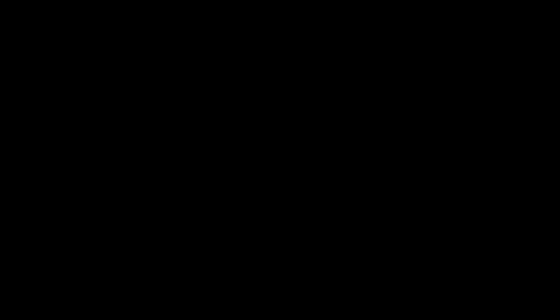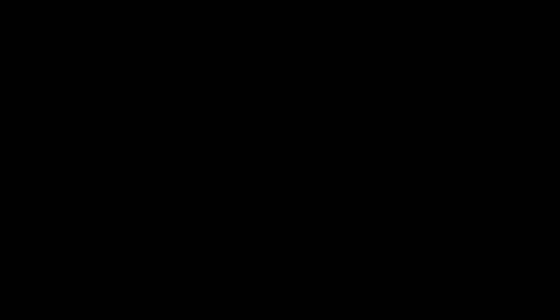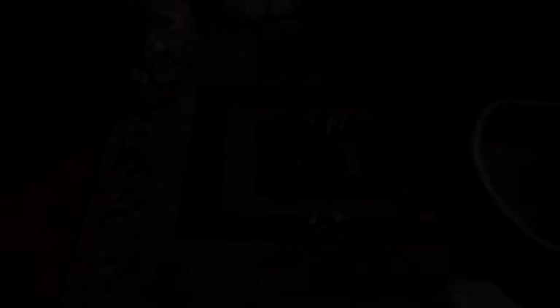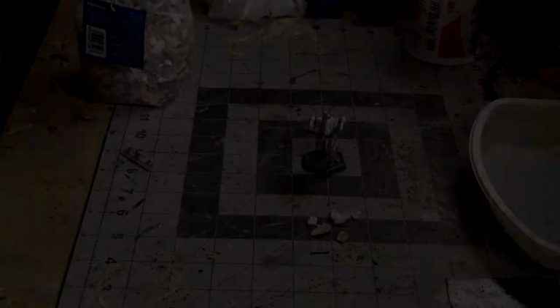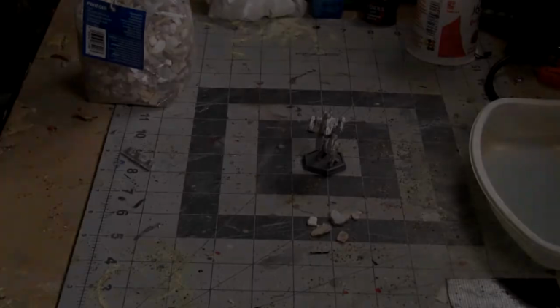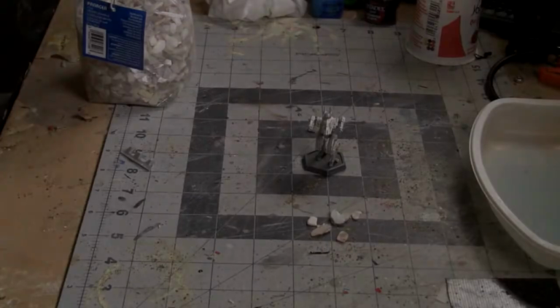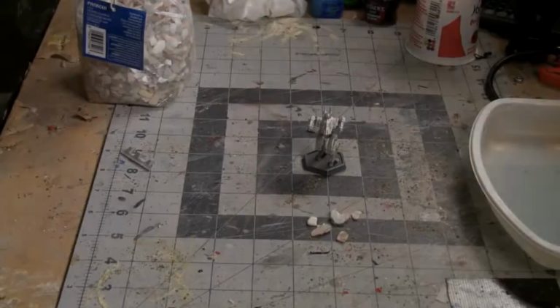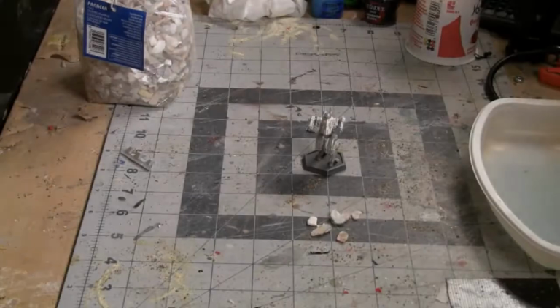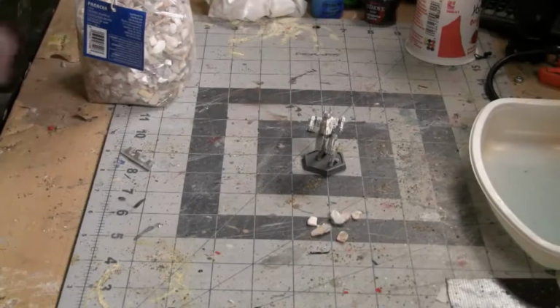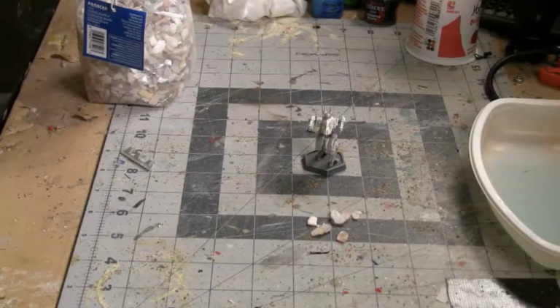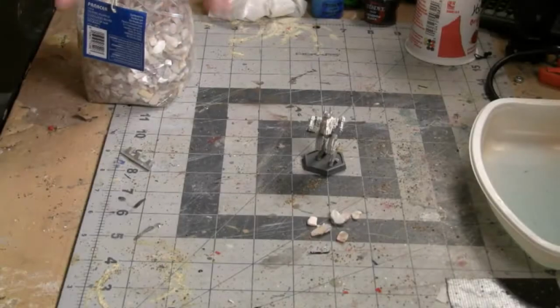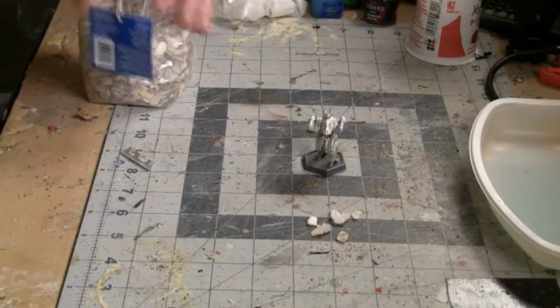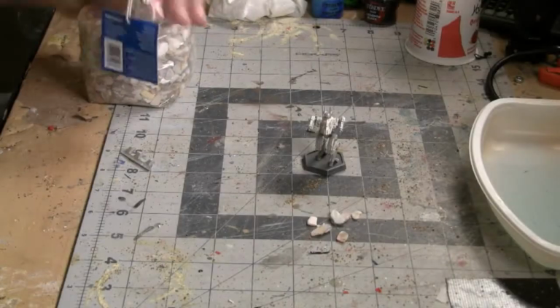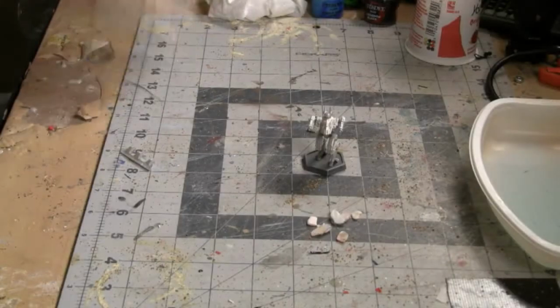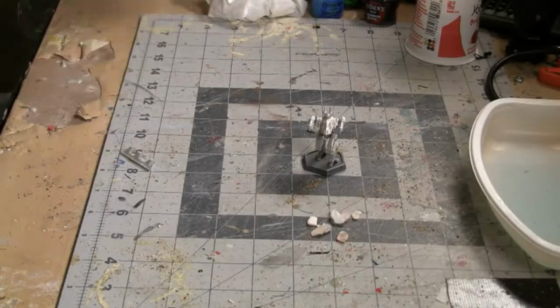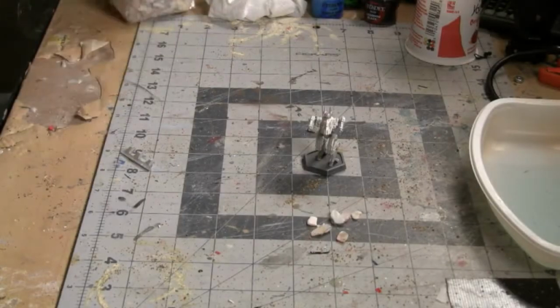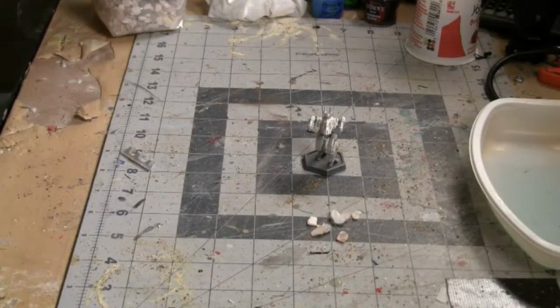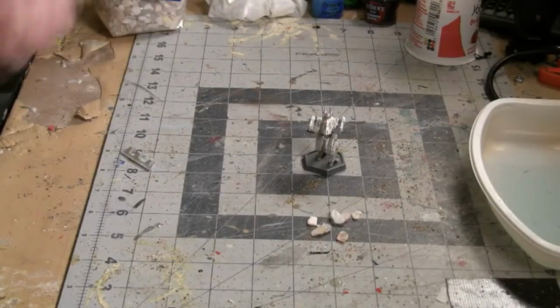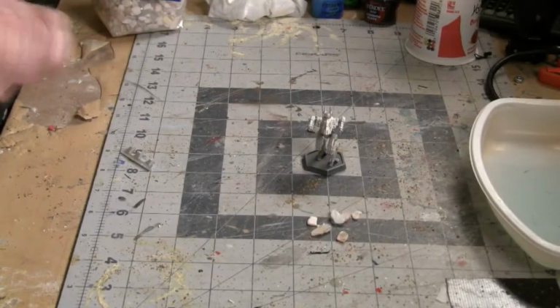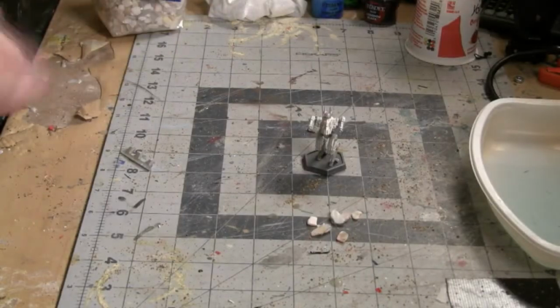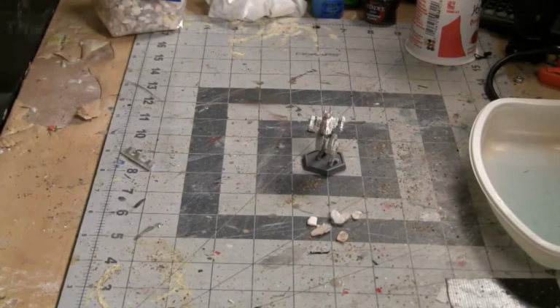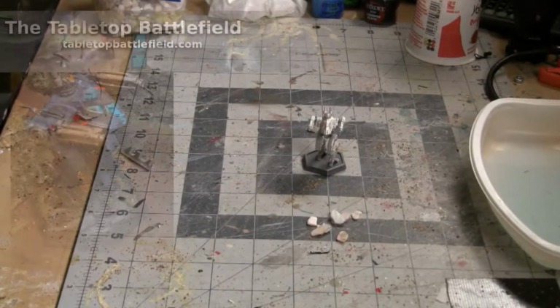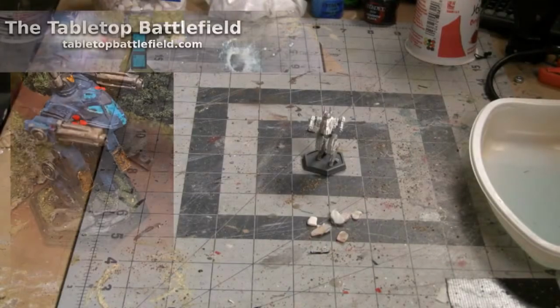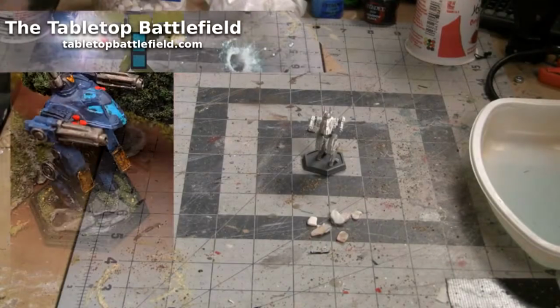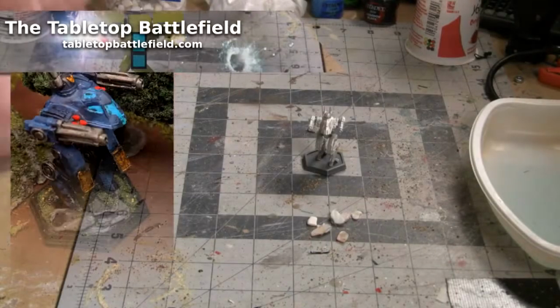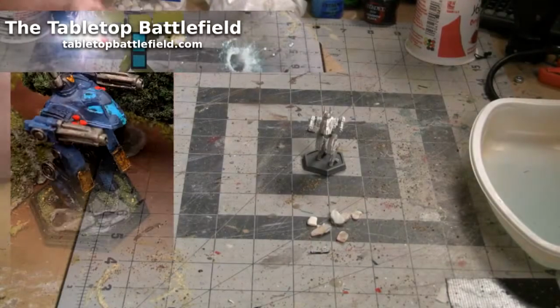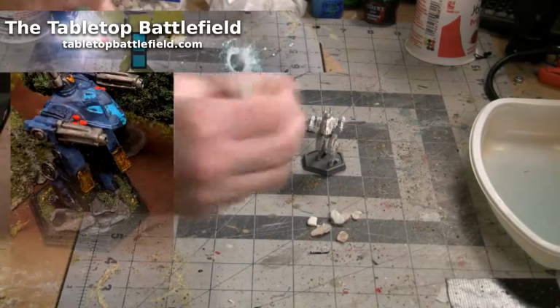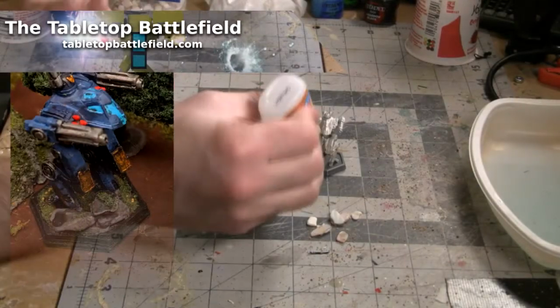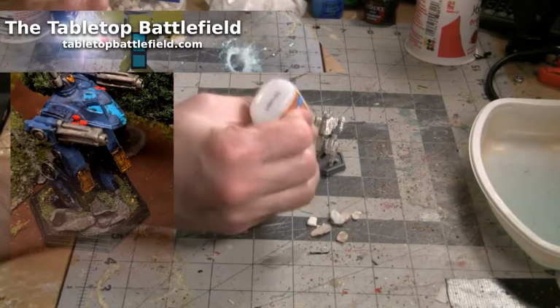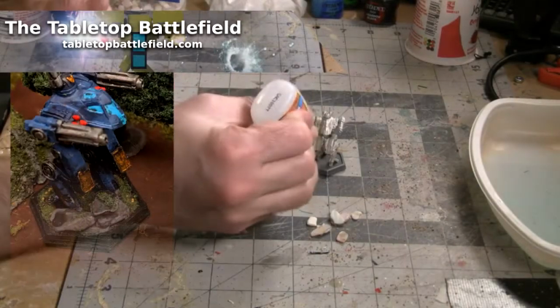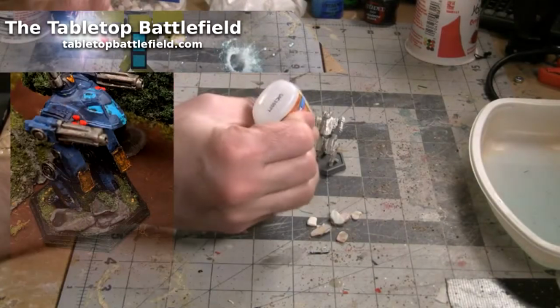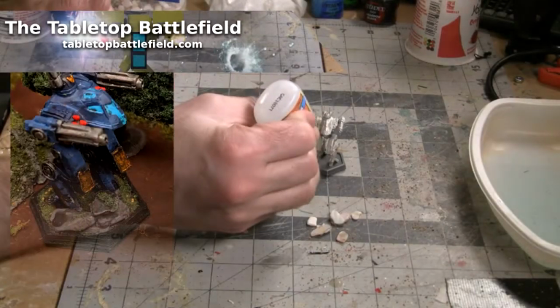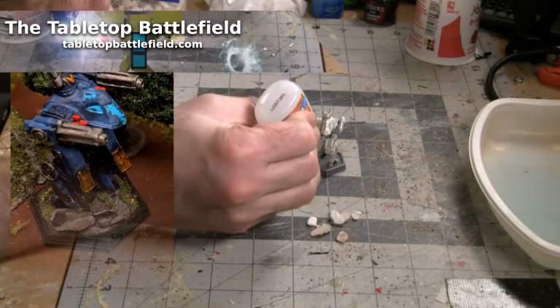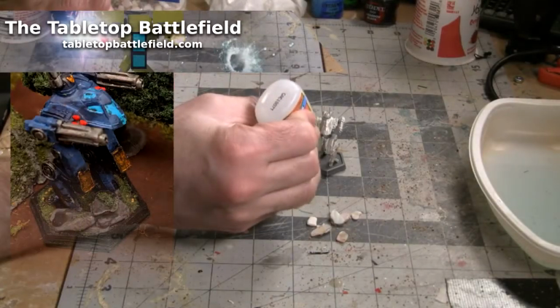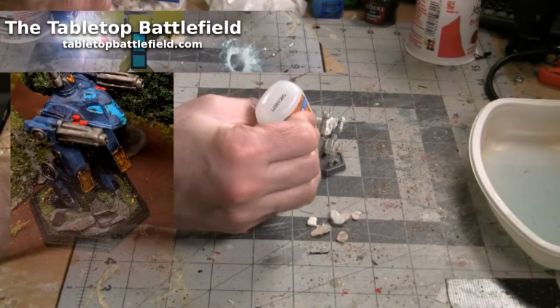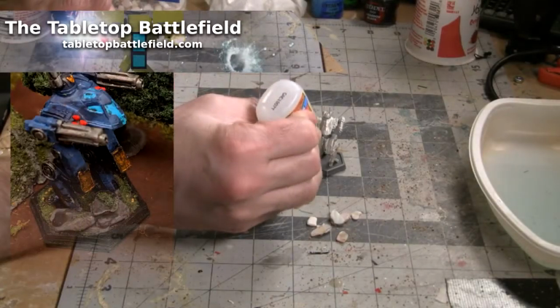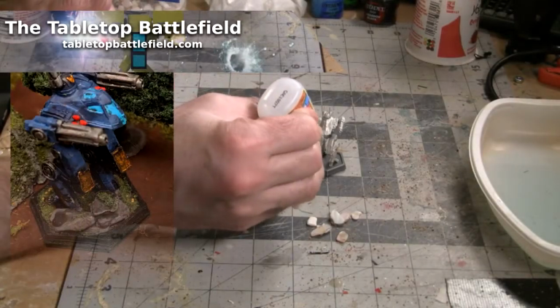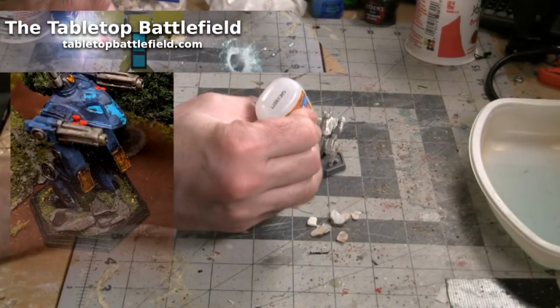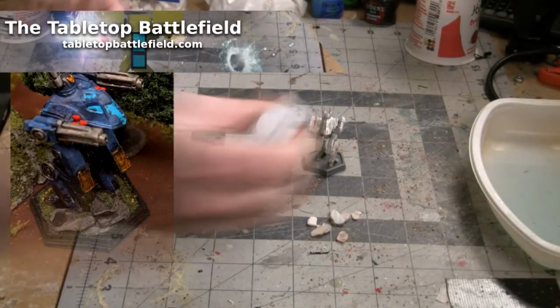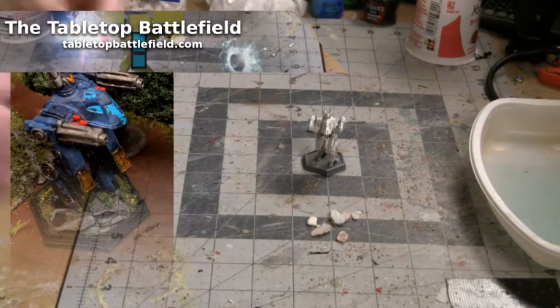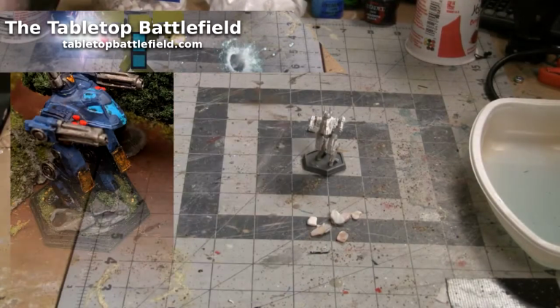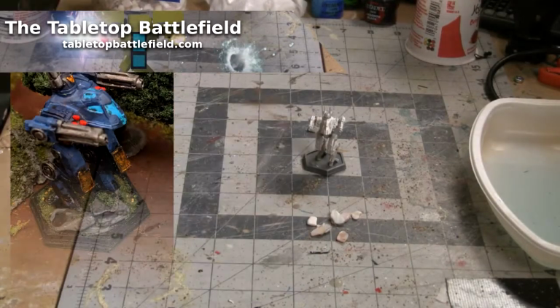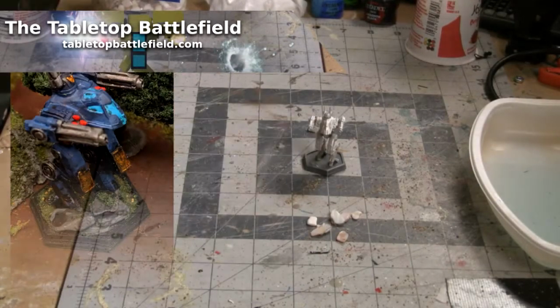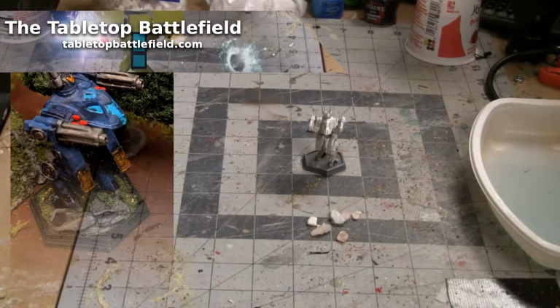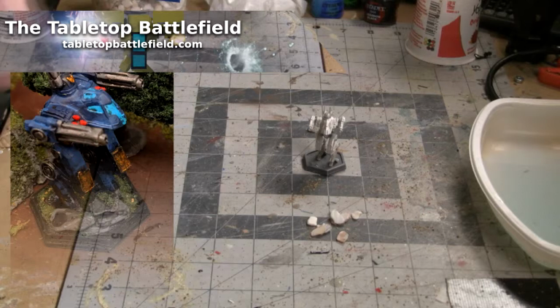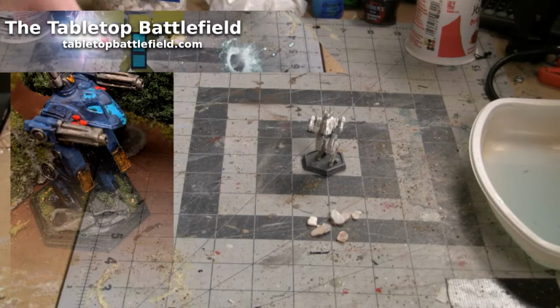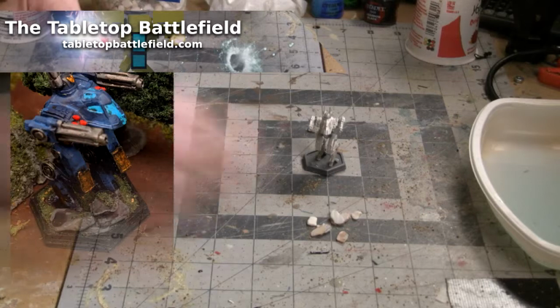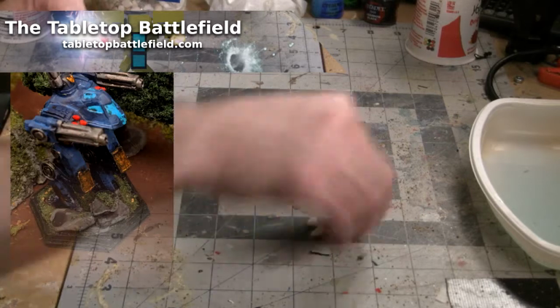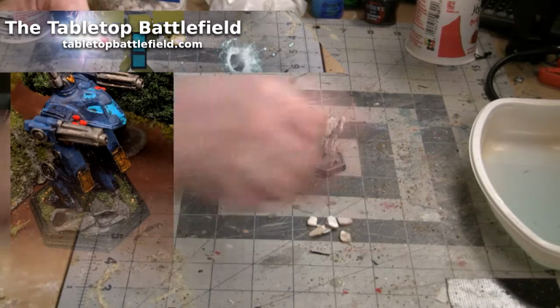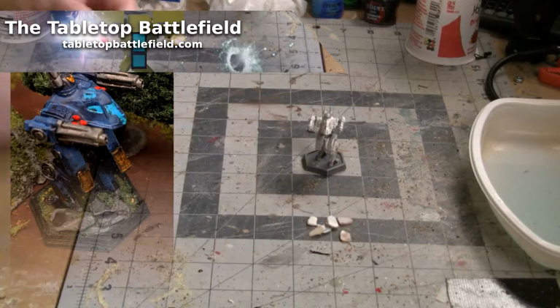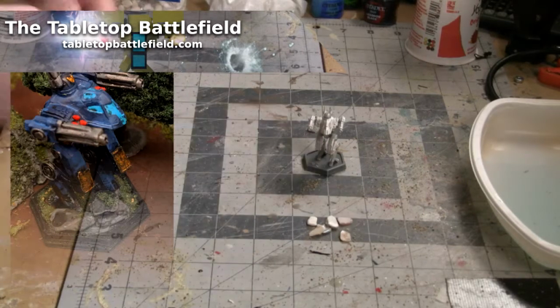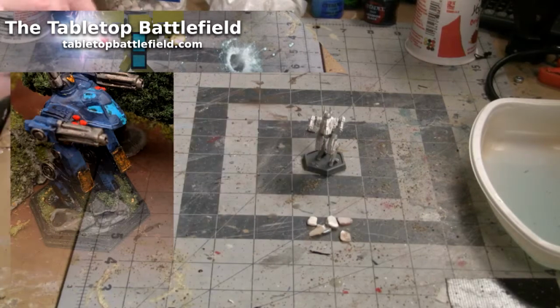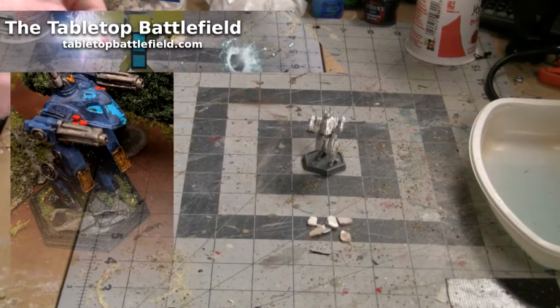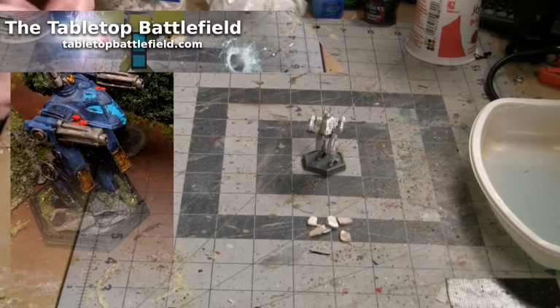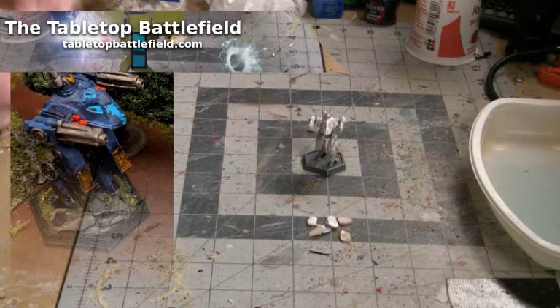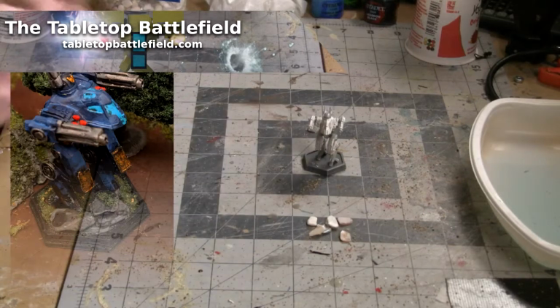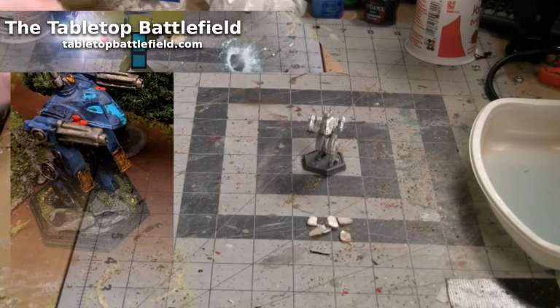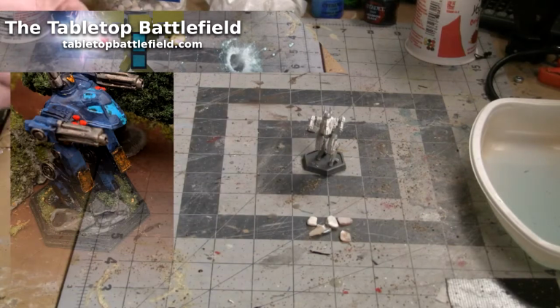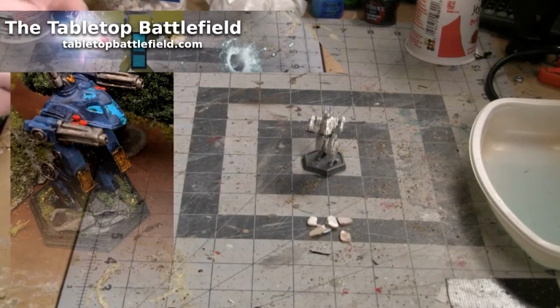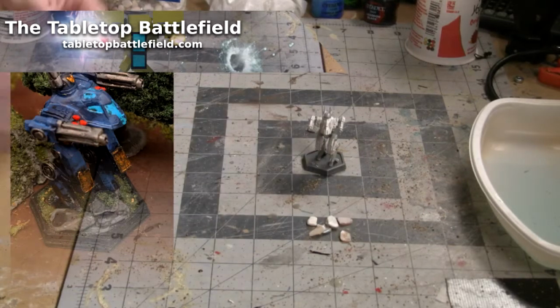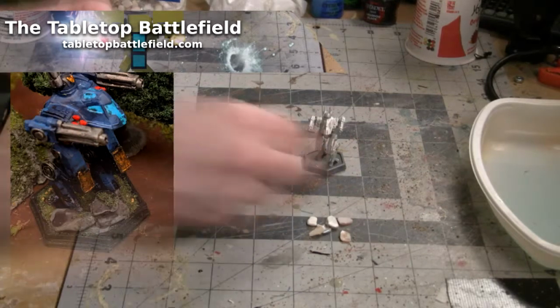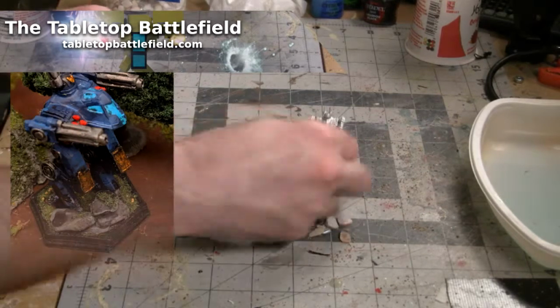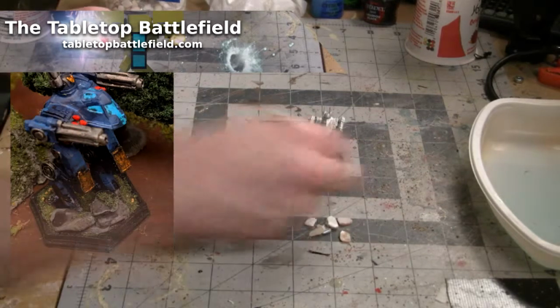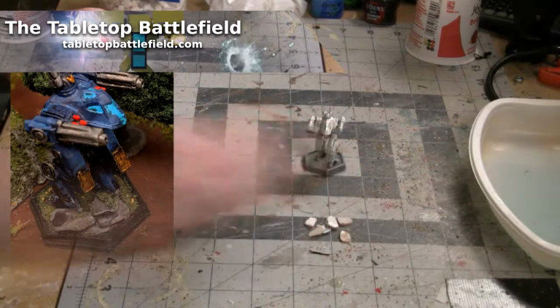Let's finish up a project from earlier in the year by basing our Jackalope Battle Mech from Battletech. I'm Jason, the creator of the Tabletop Battlefield.